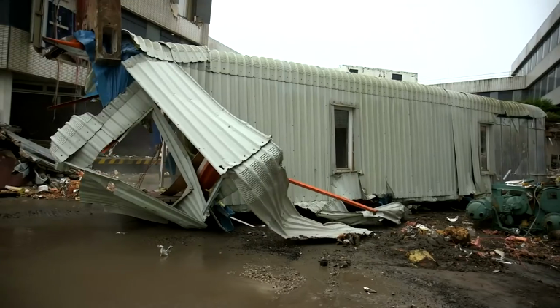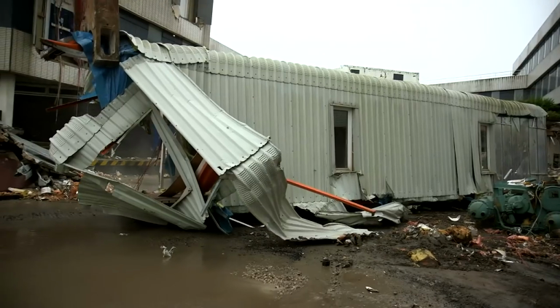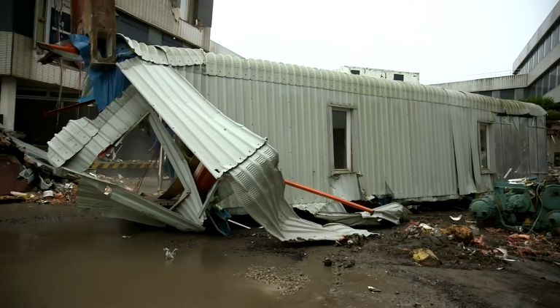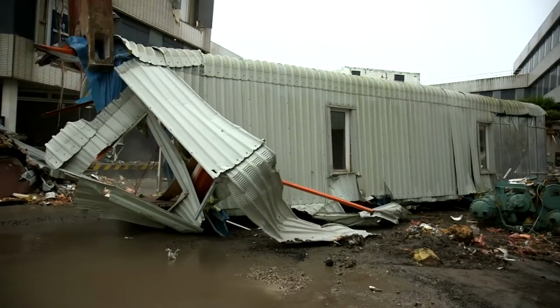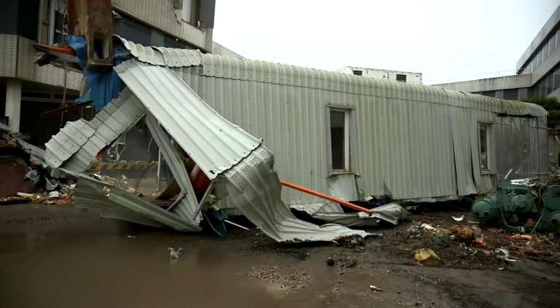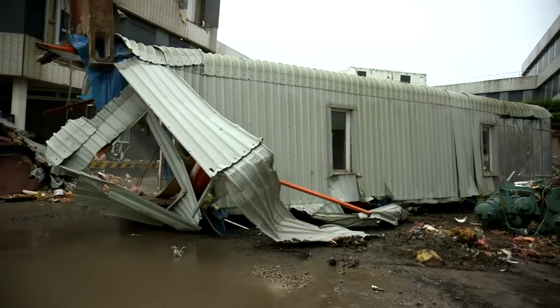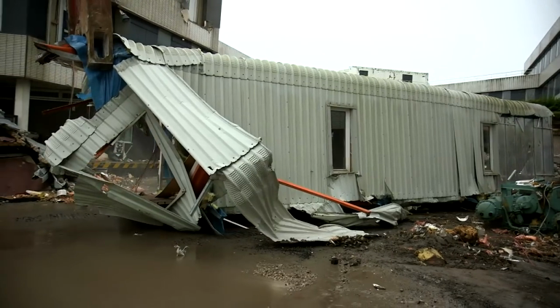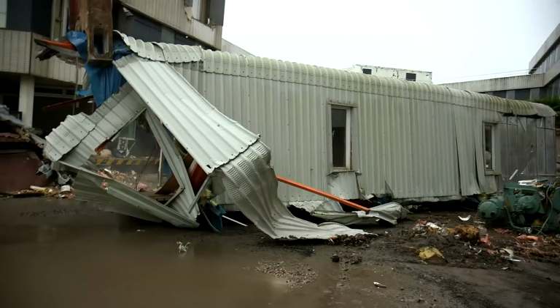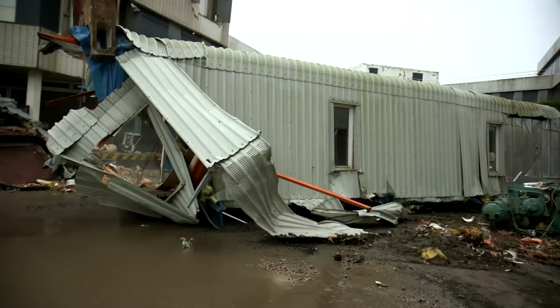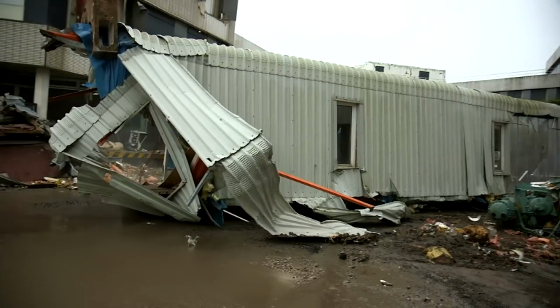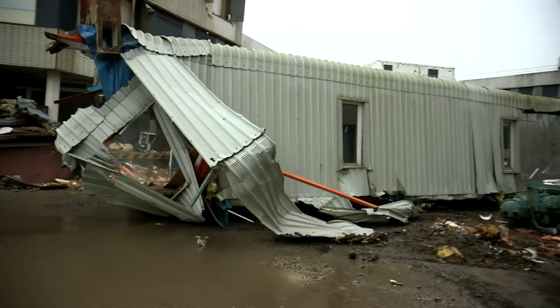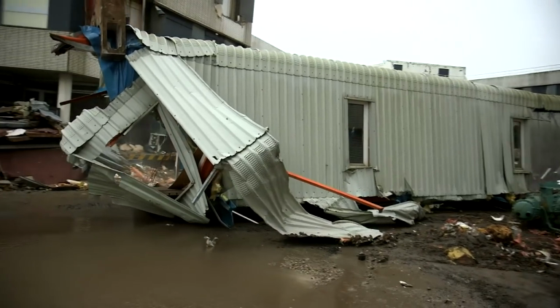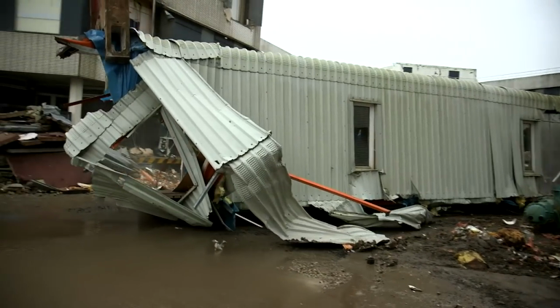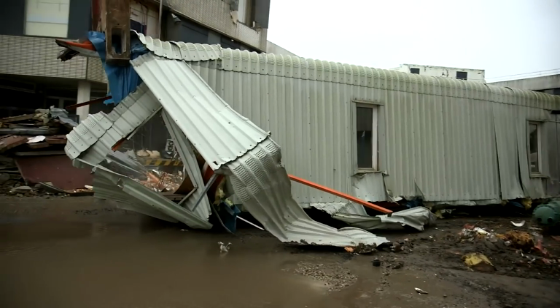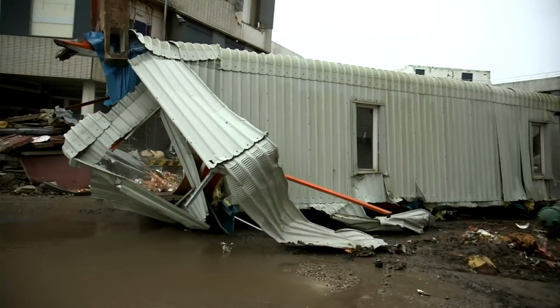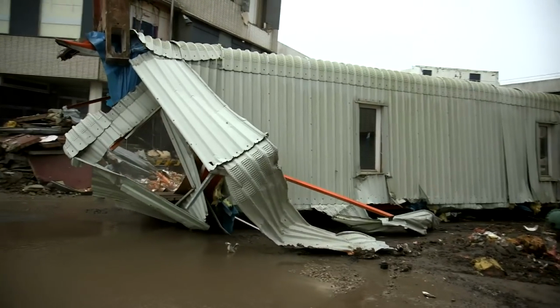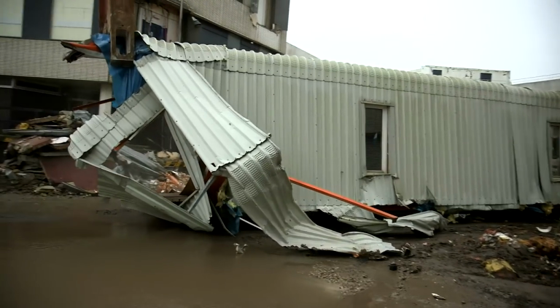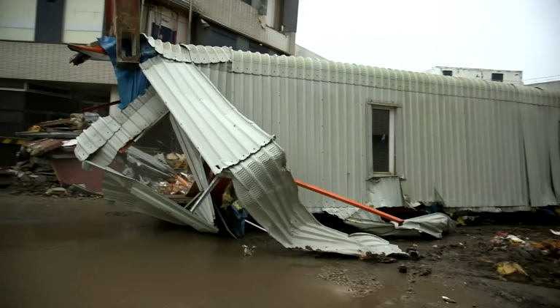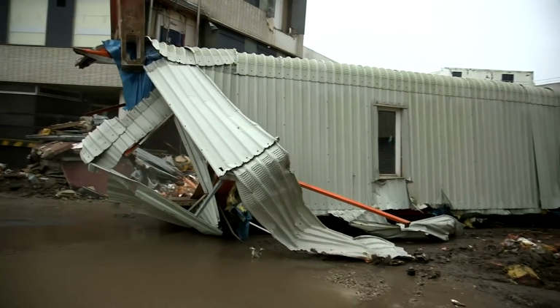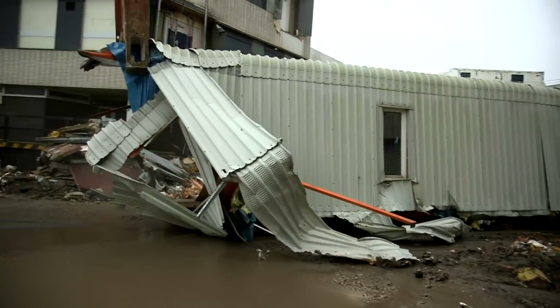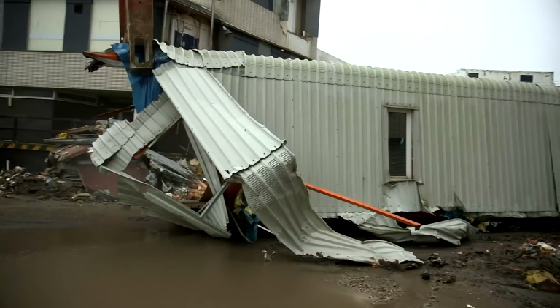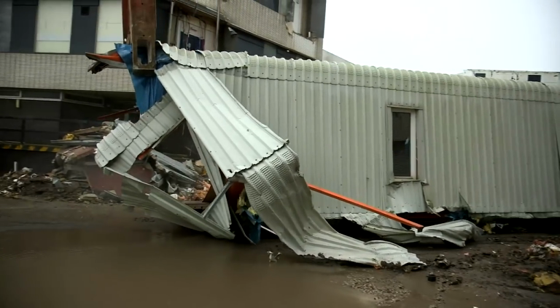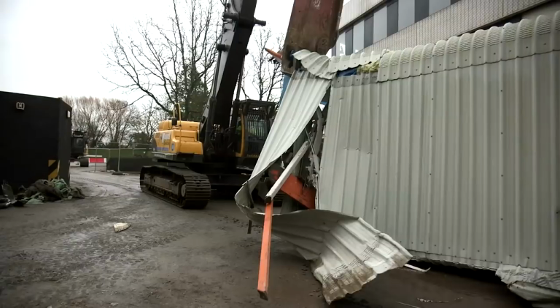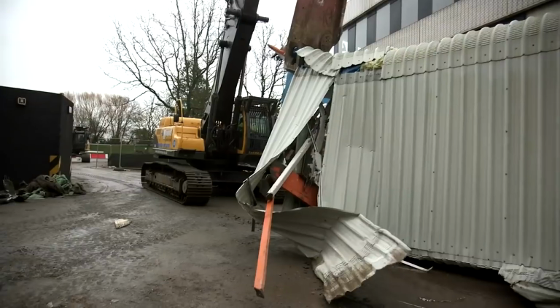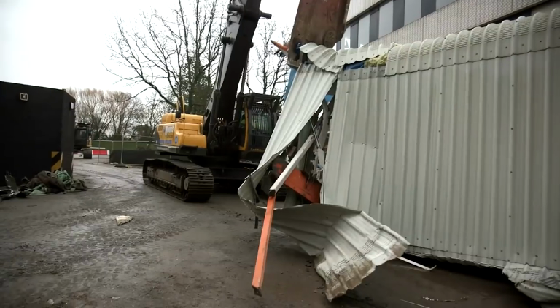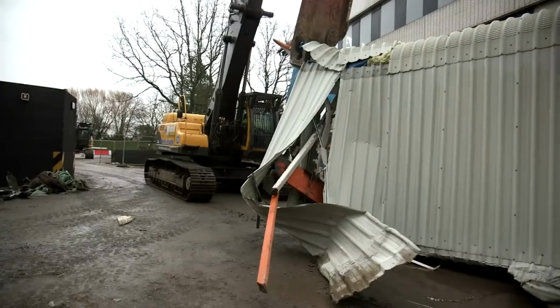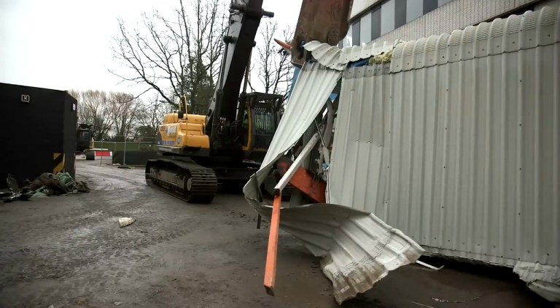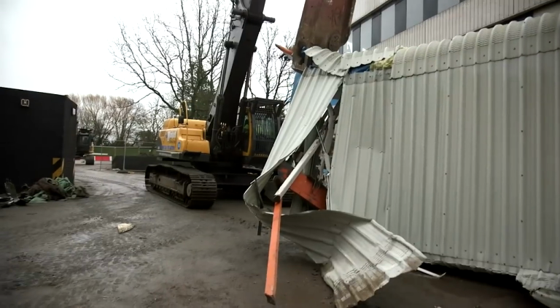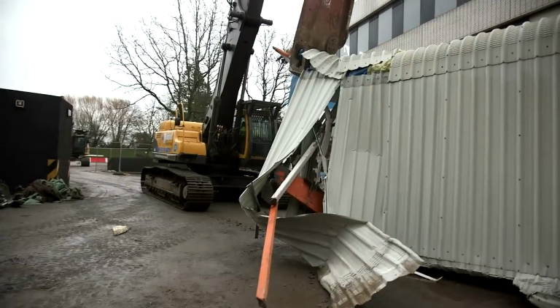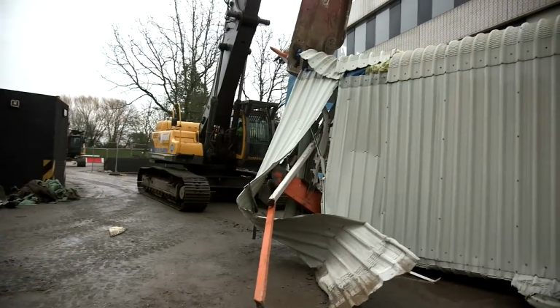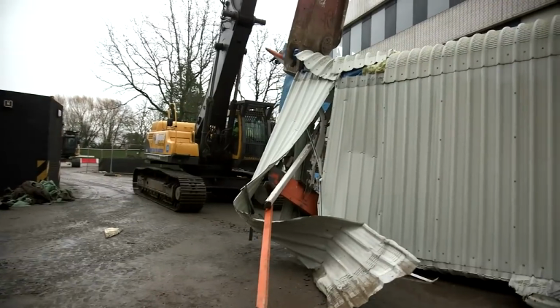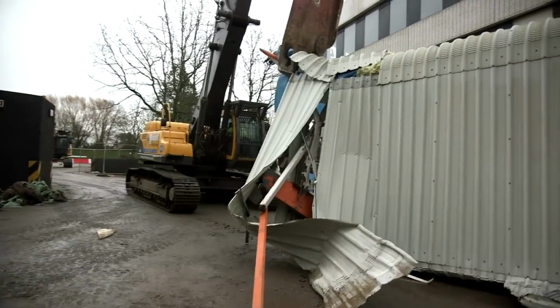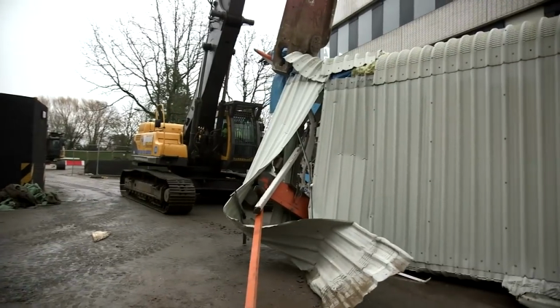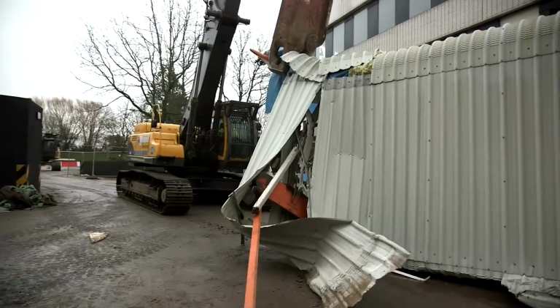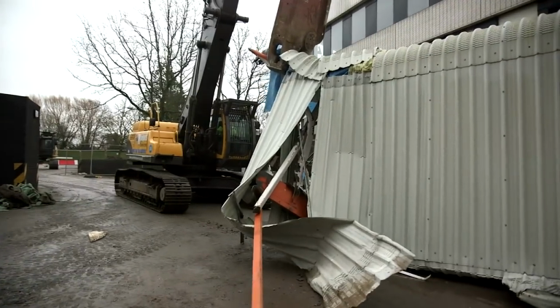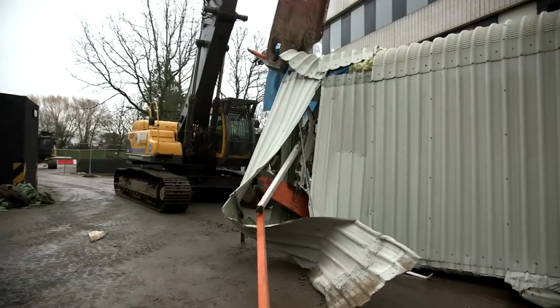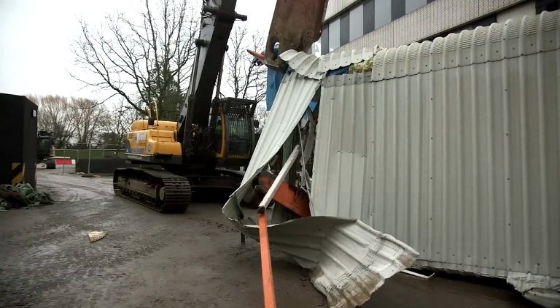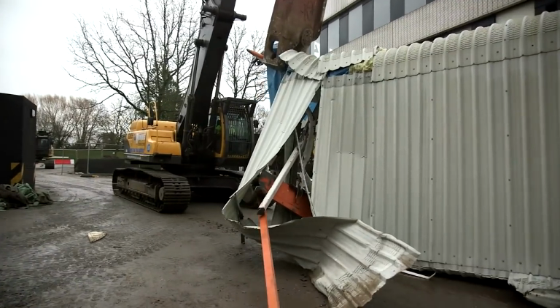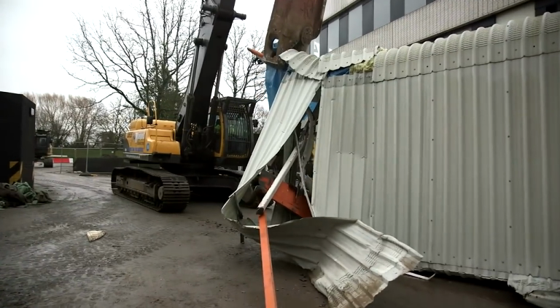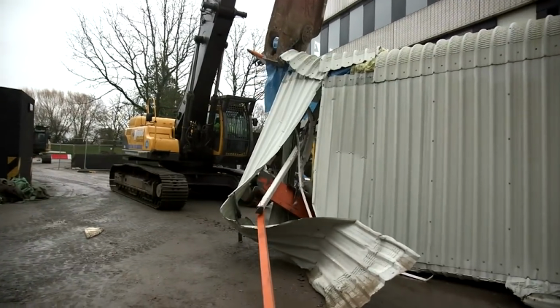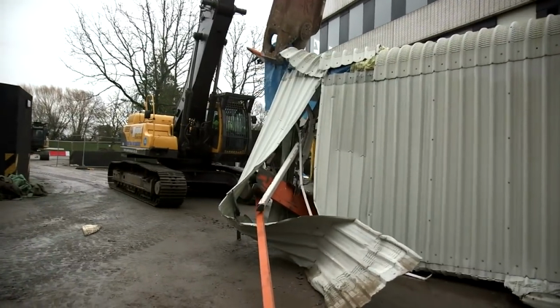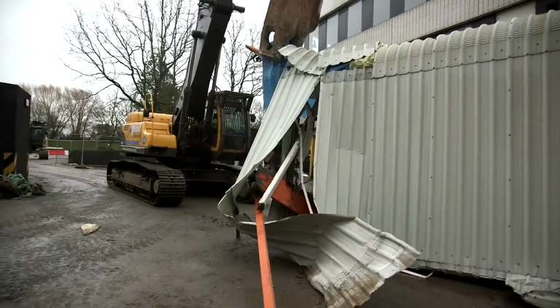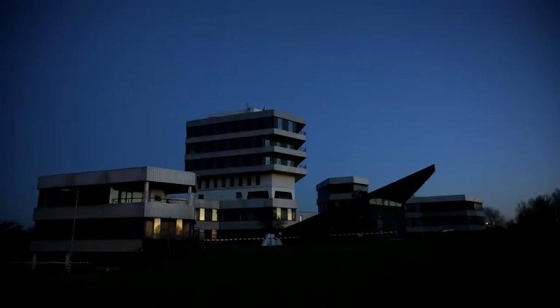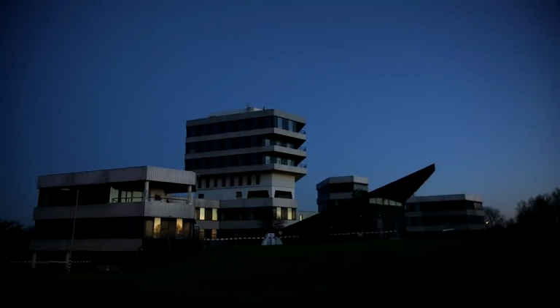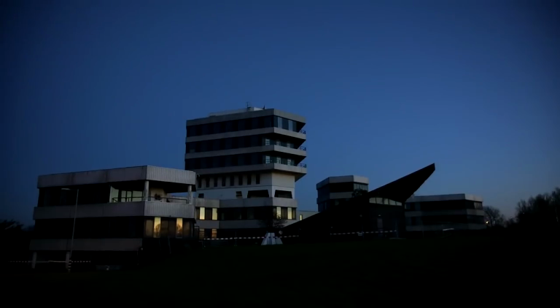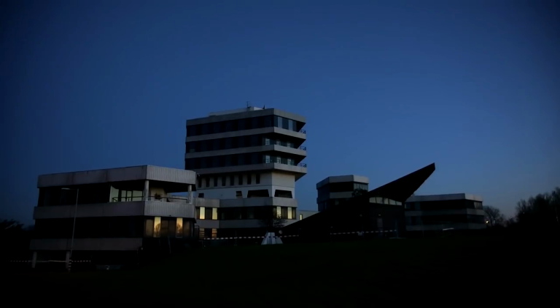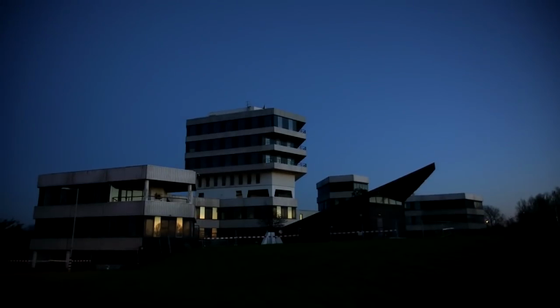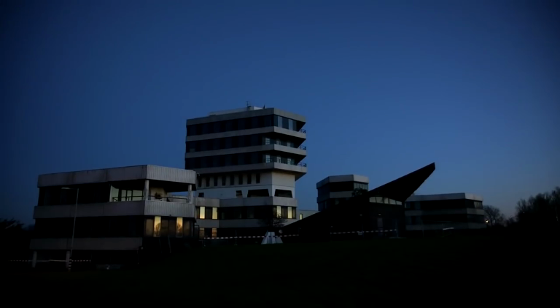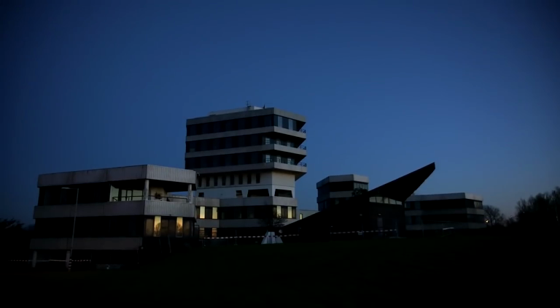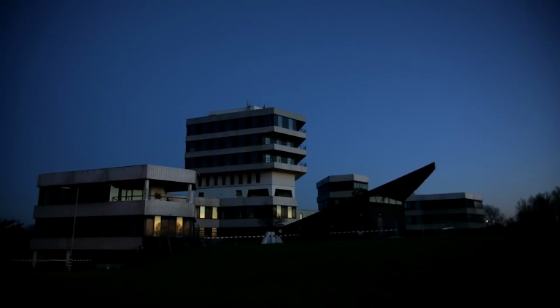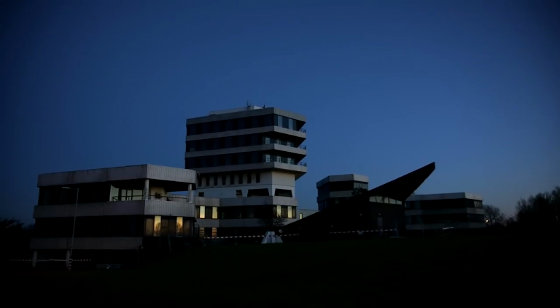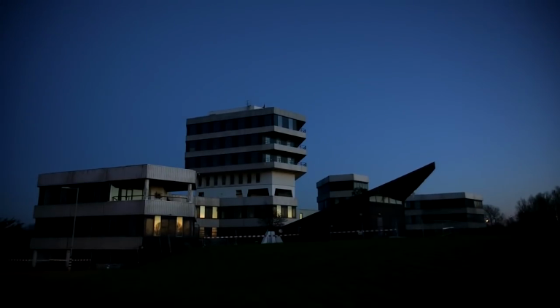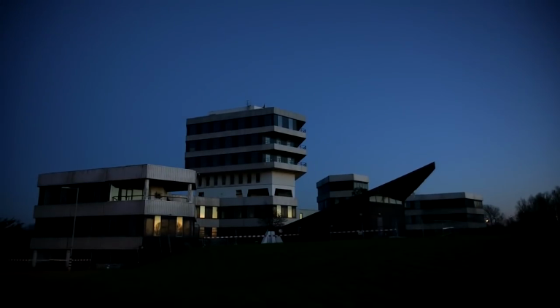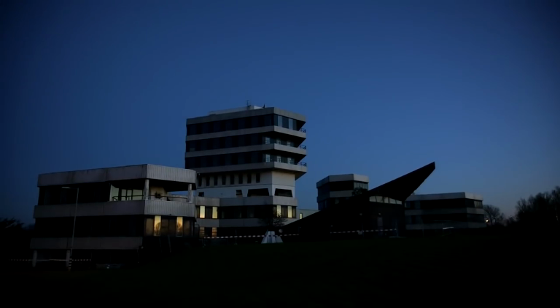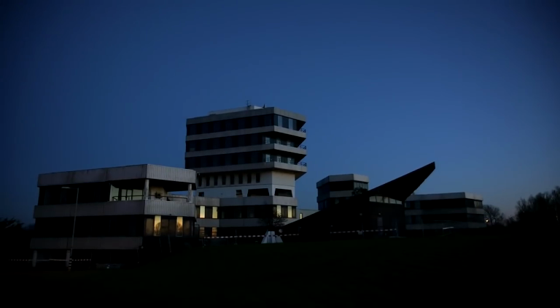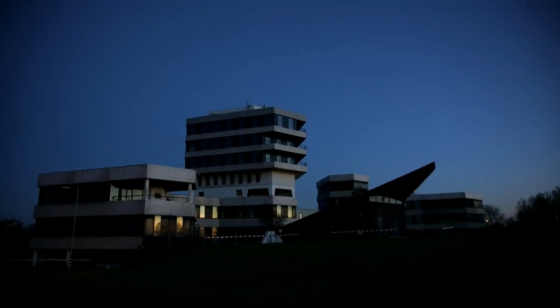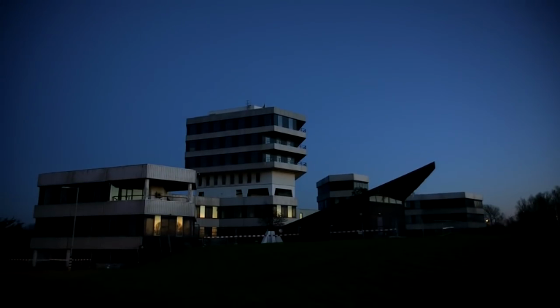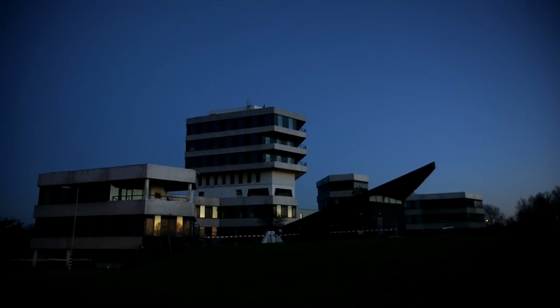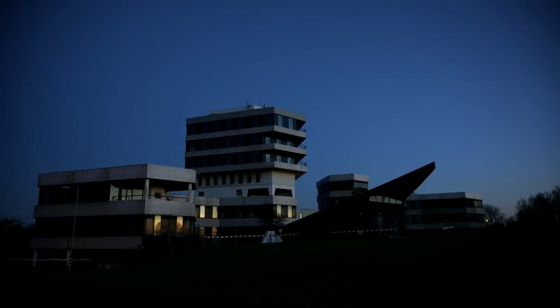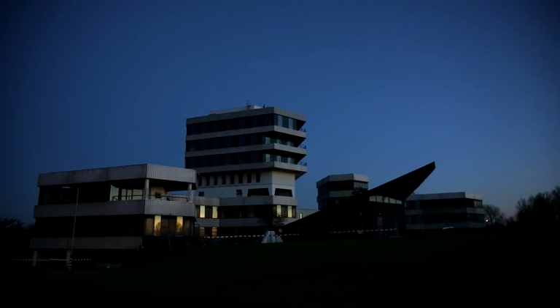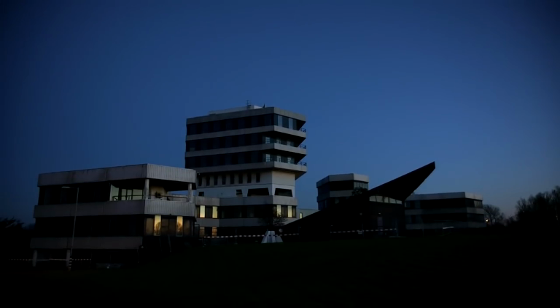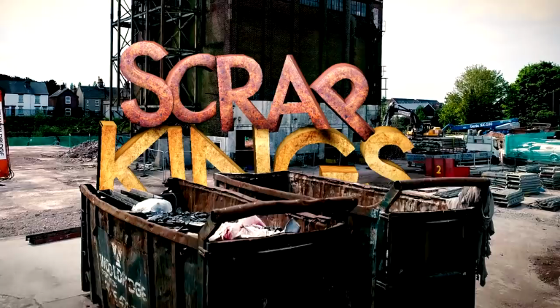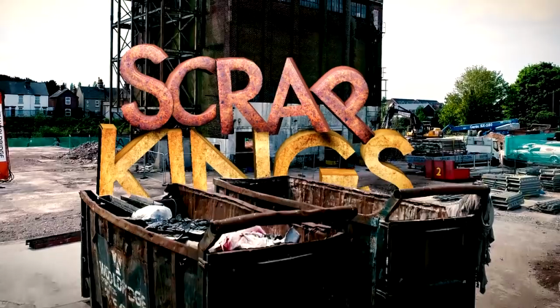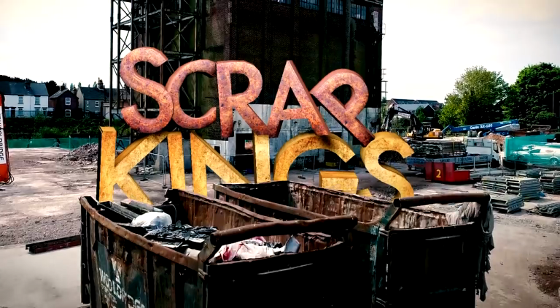The gantry may be down, but in a few days' time, the whole tower must follow.